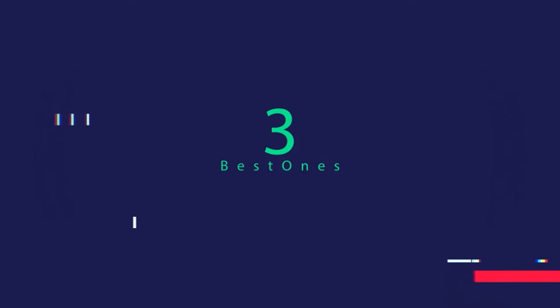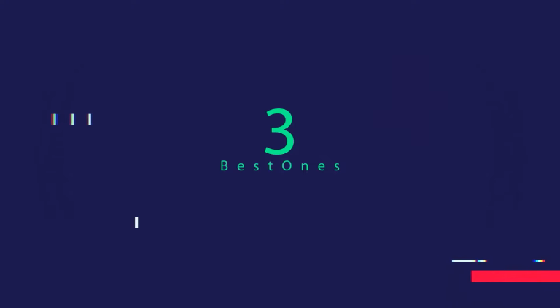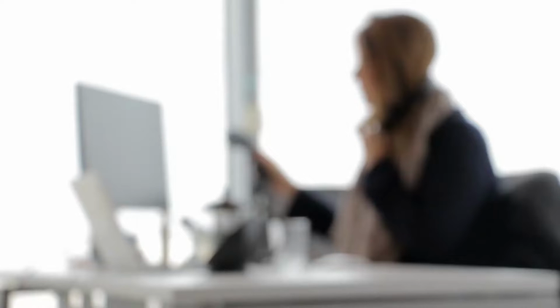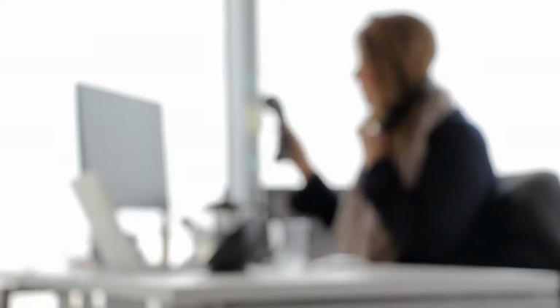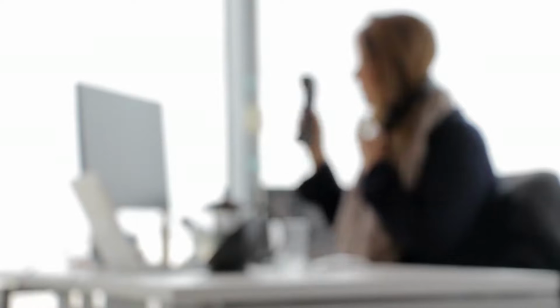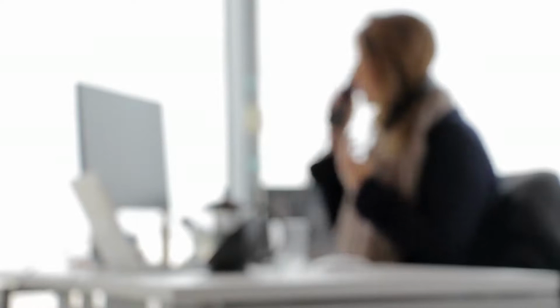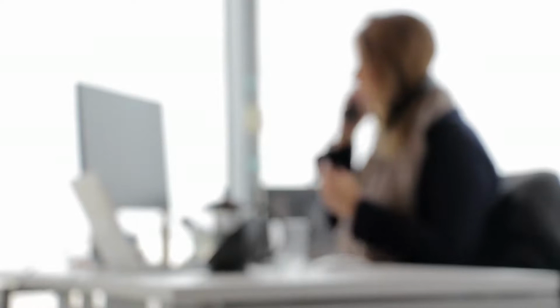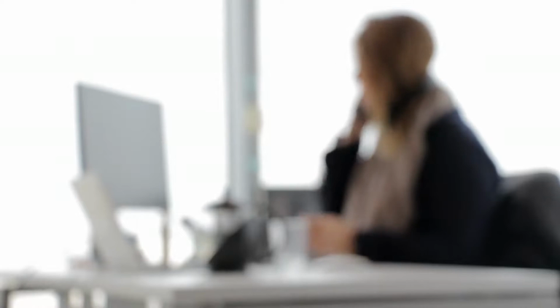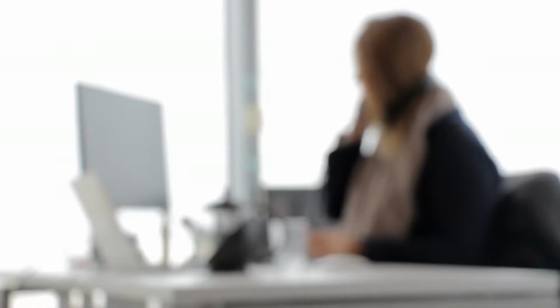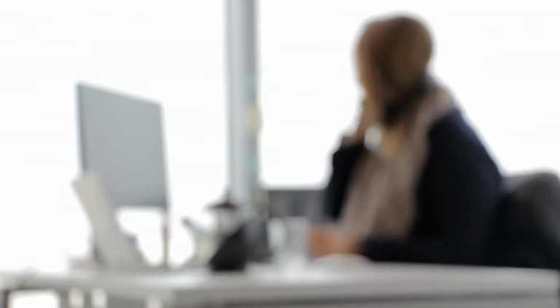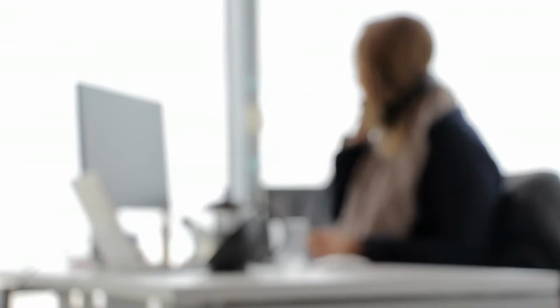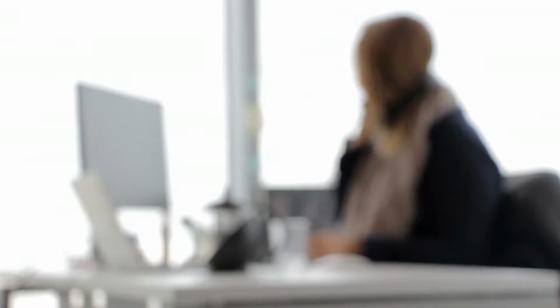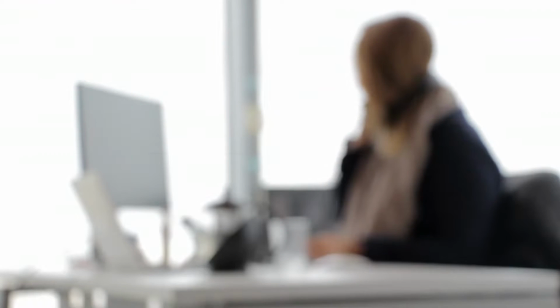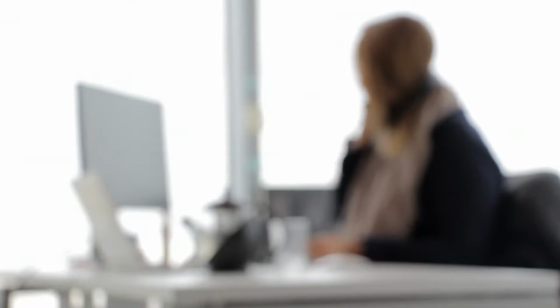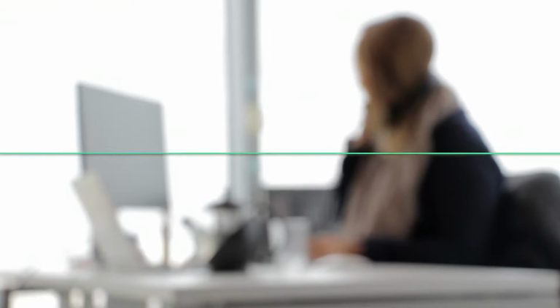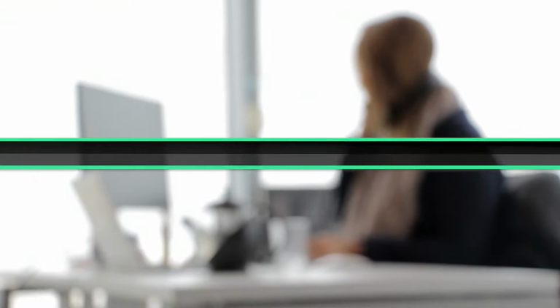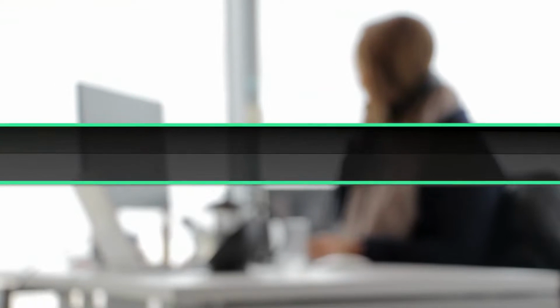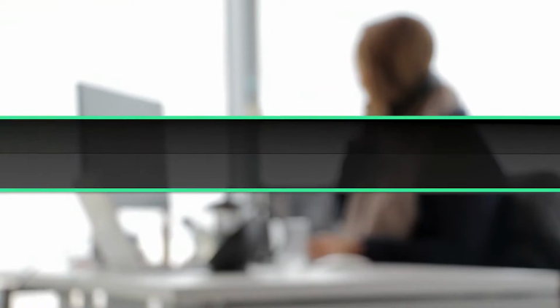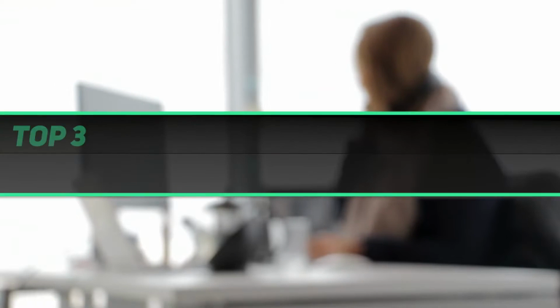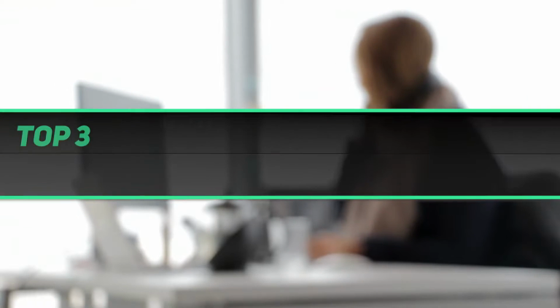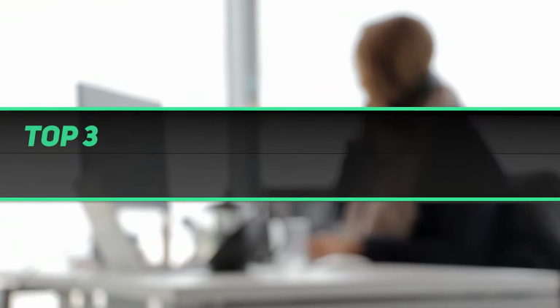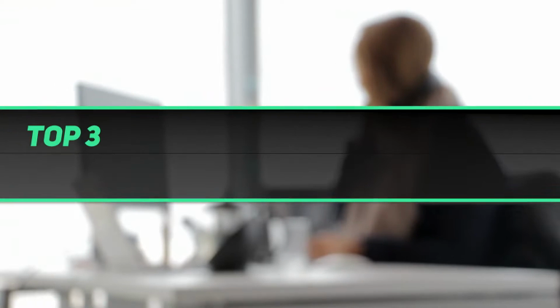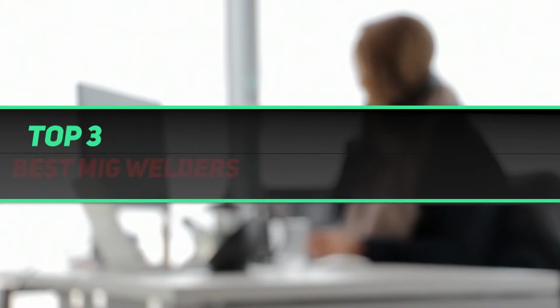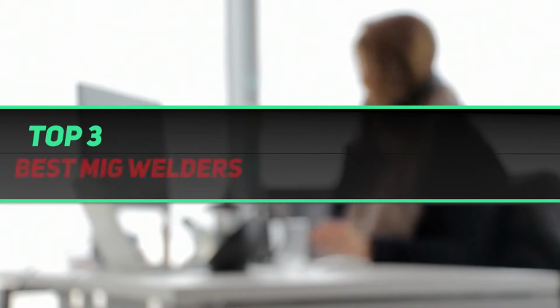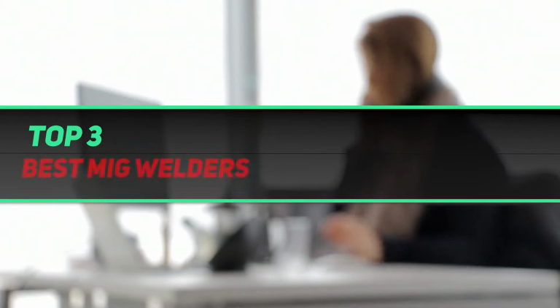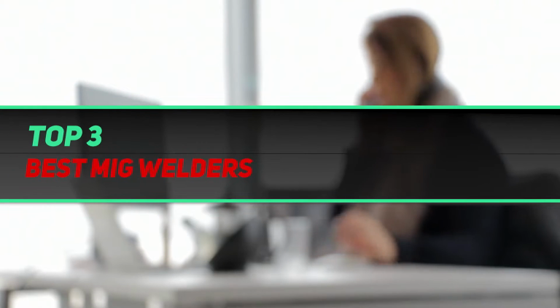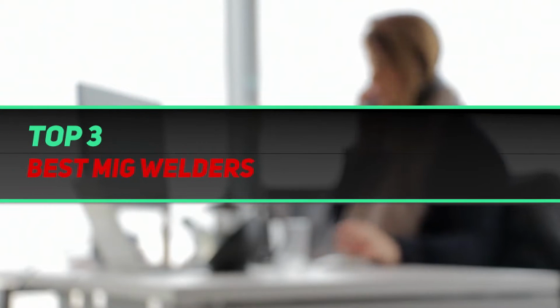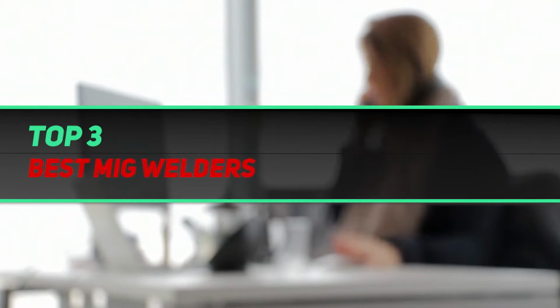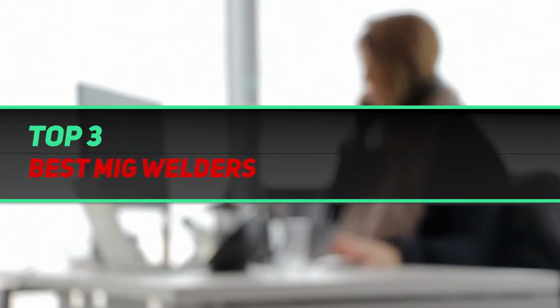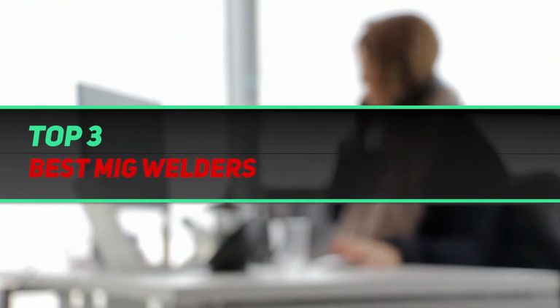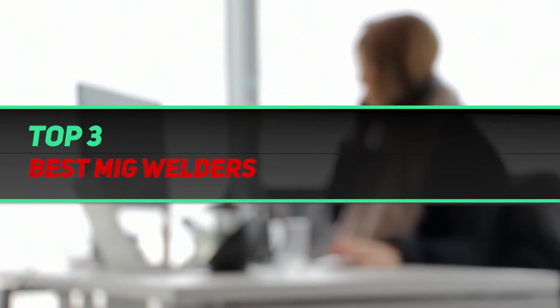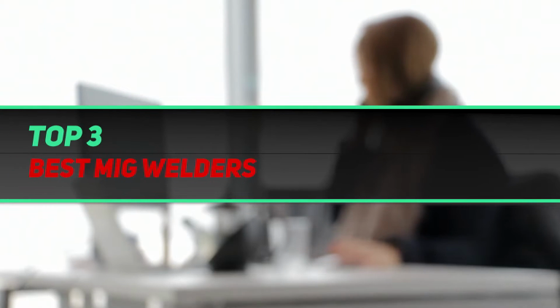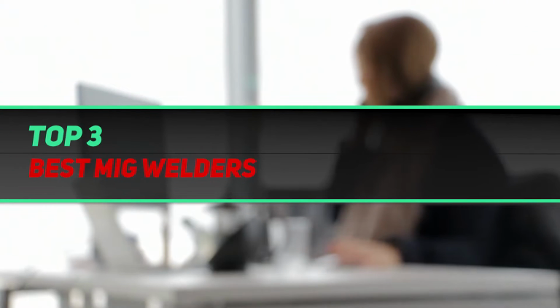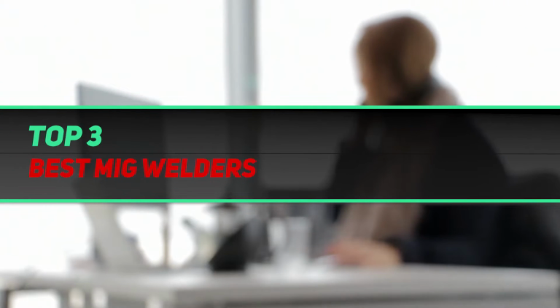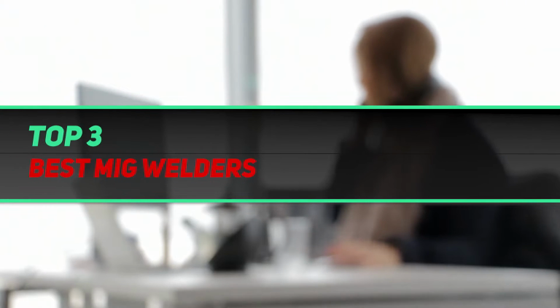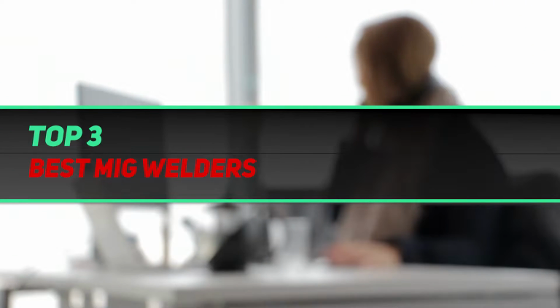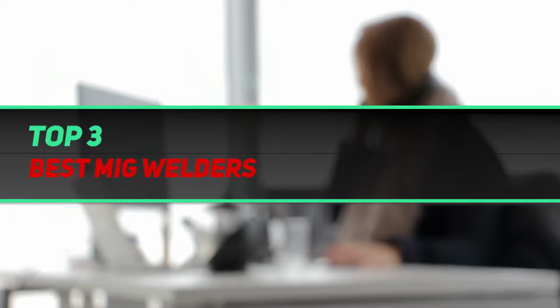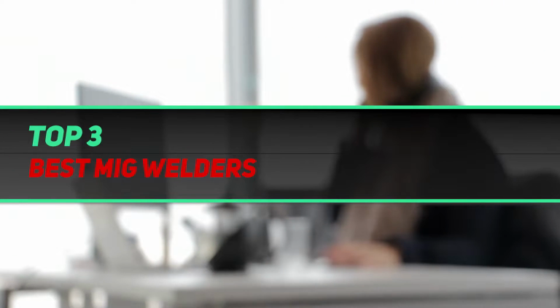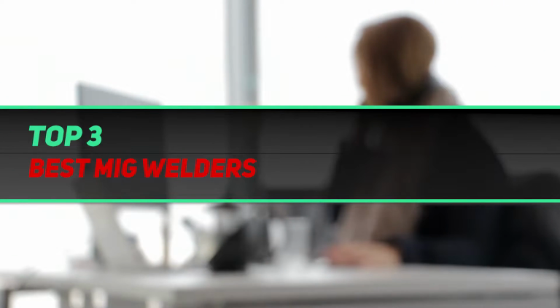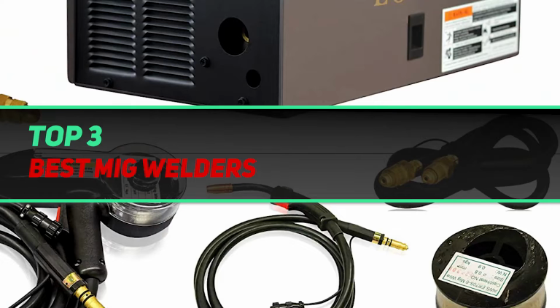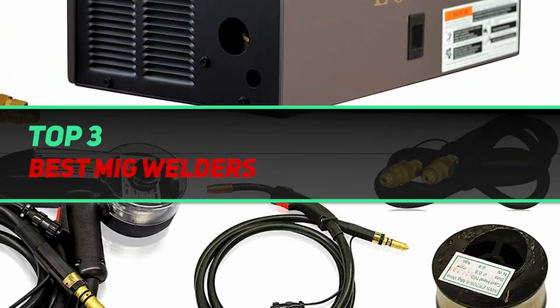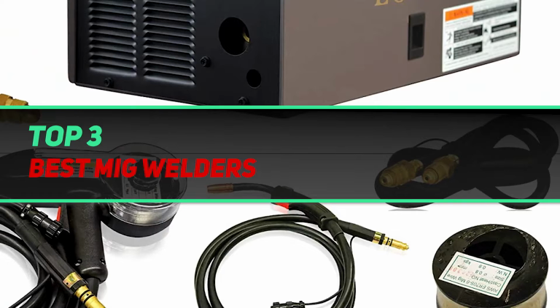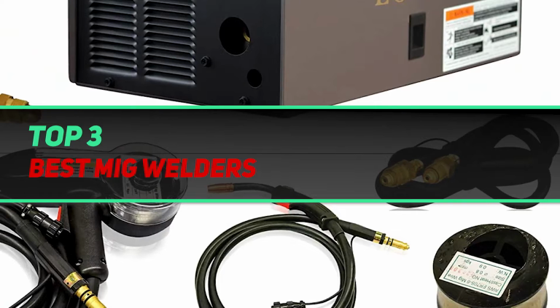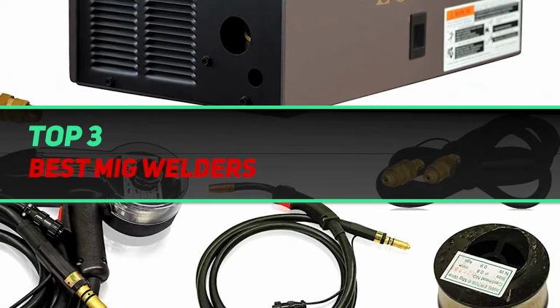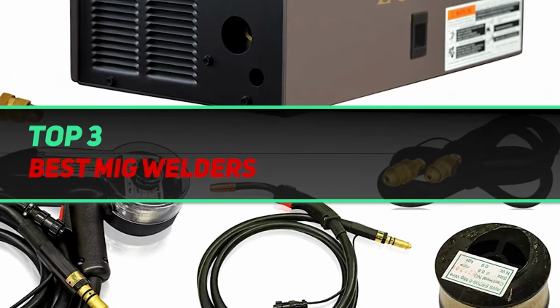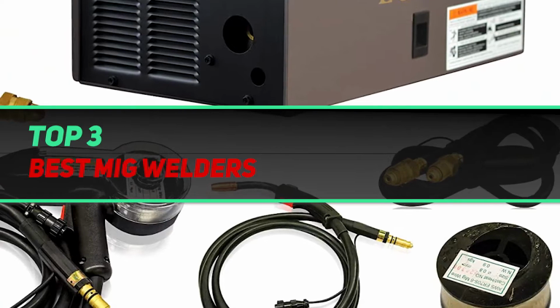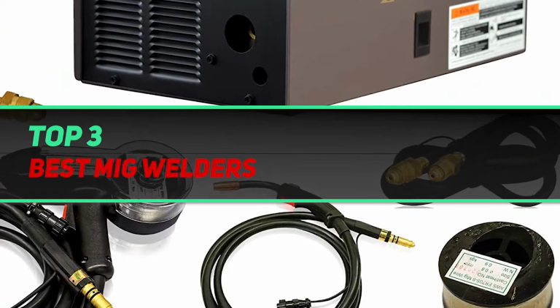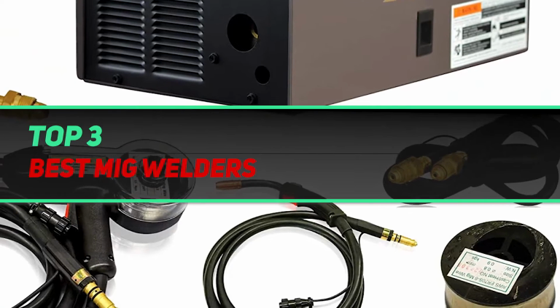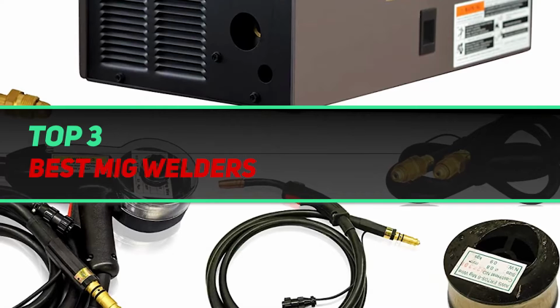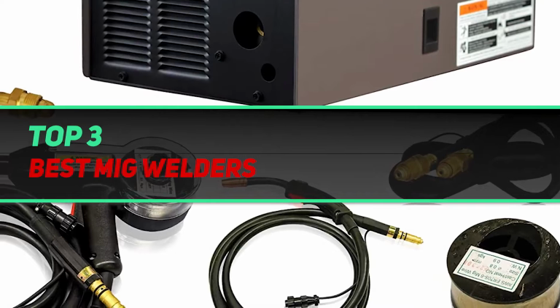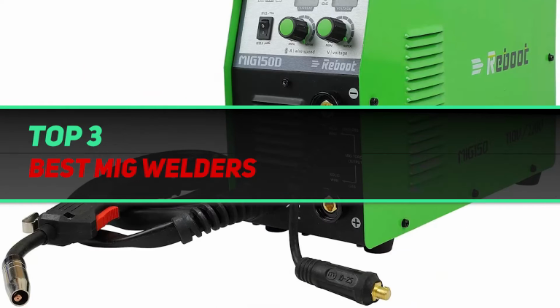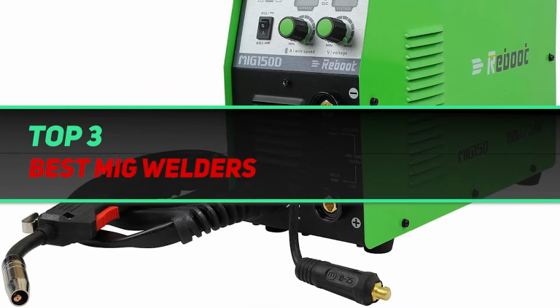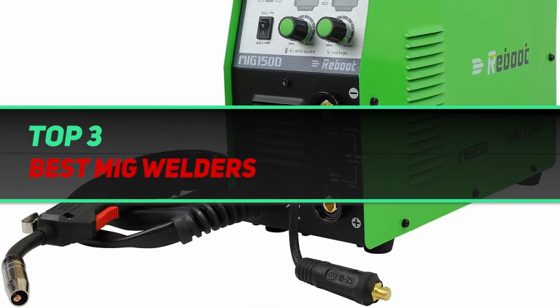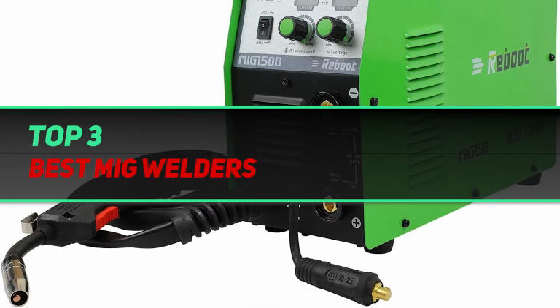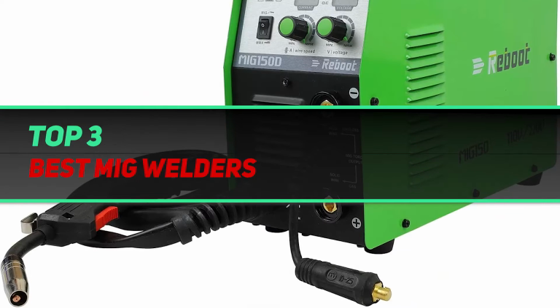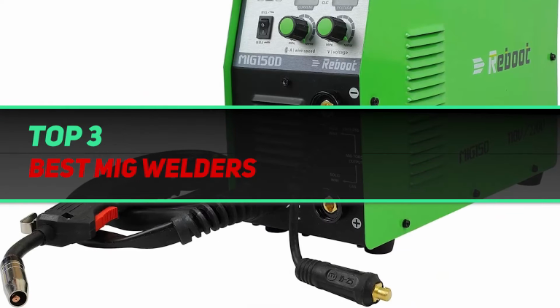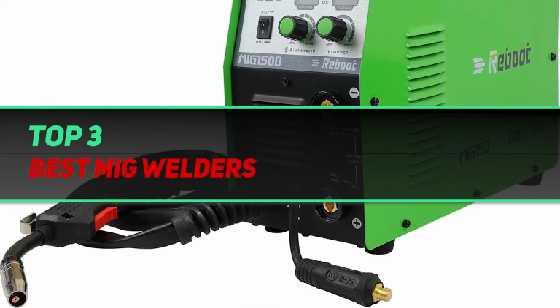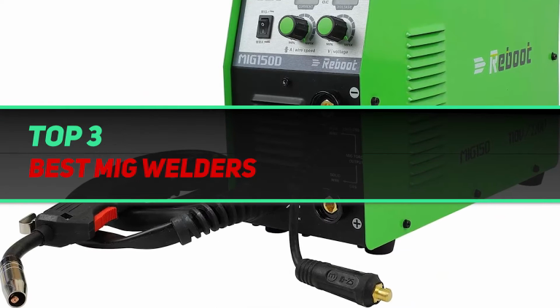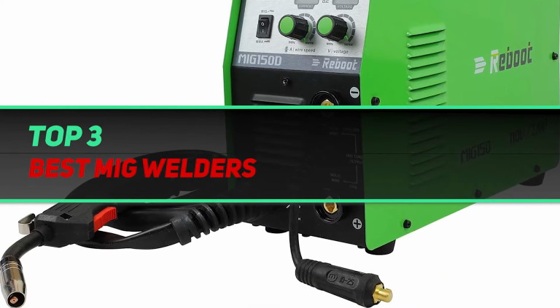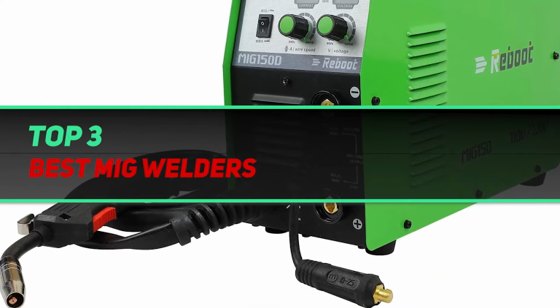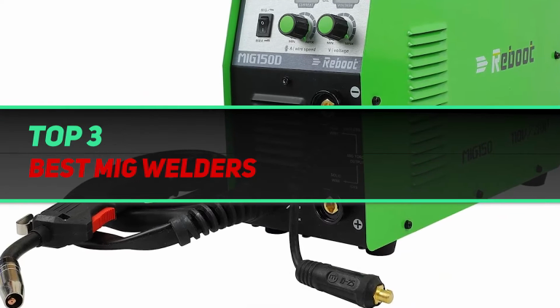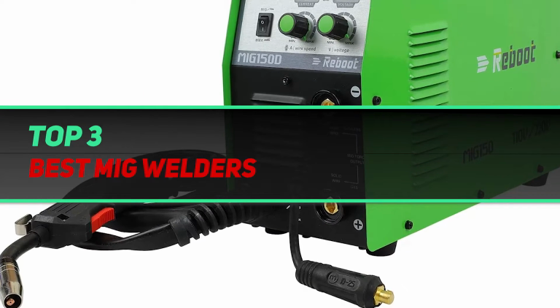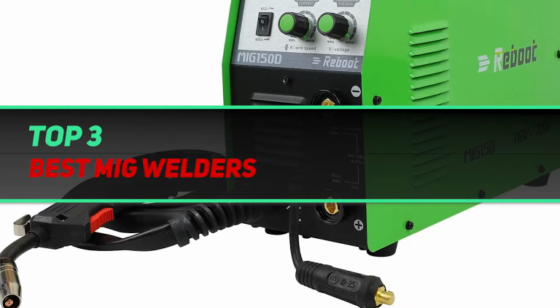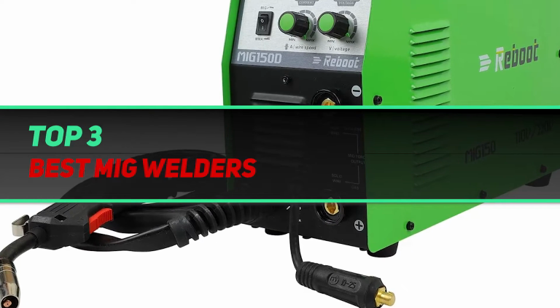Hi guys, welcome back to my channel. In today's video, we're going to check out the top 3 best MIG welders.